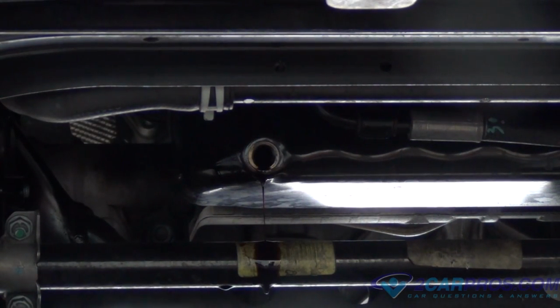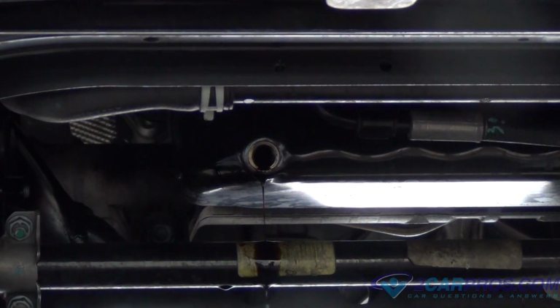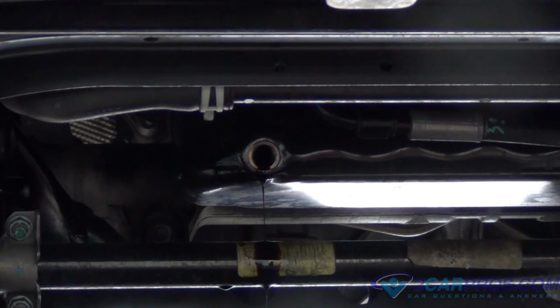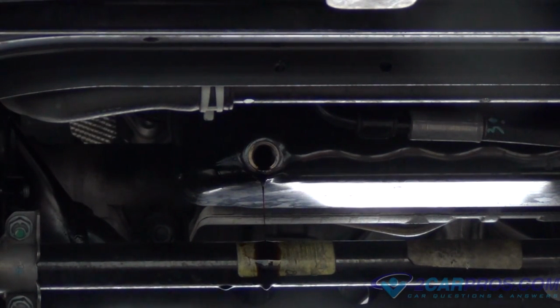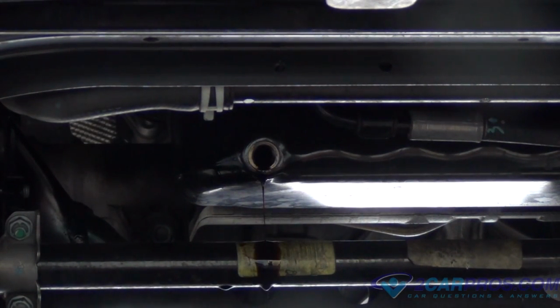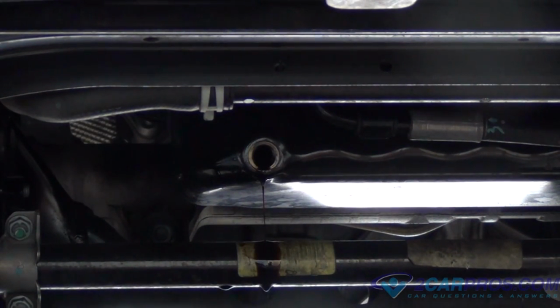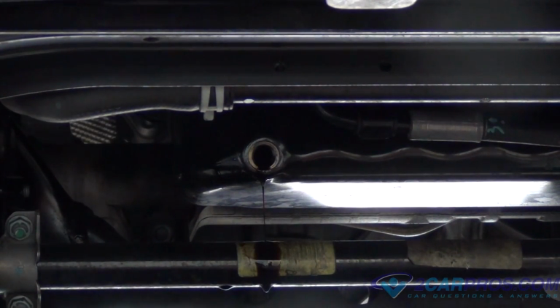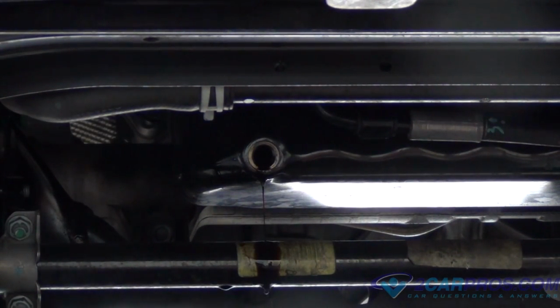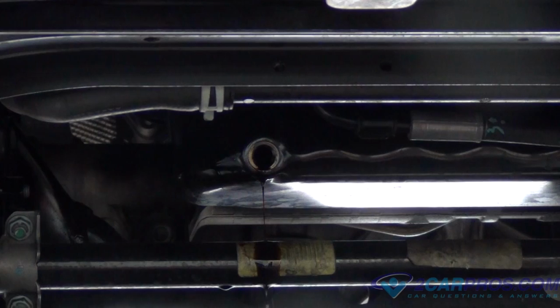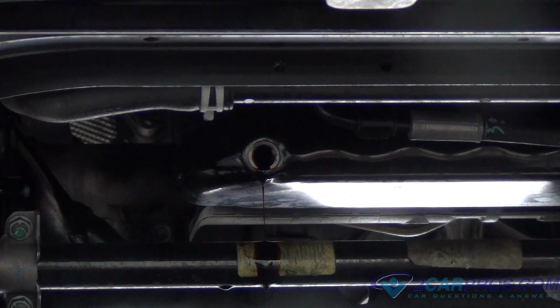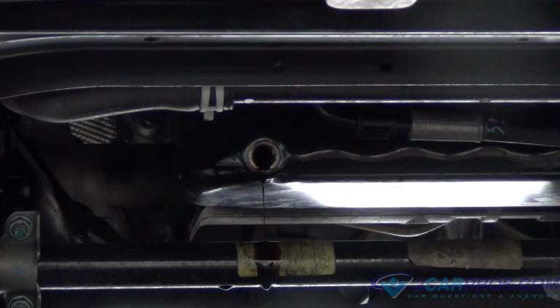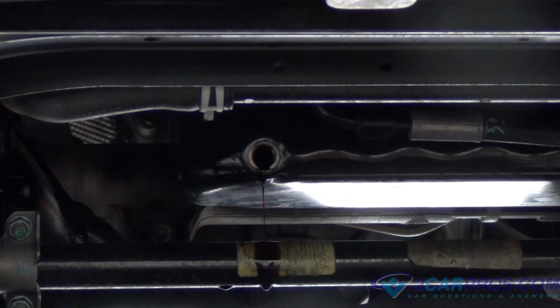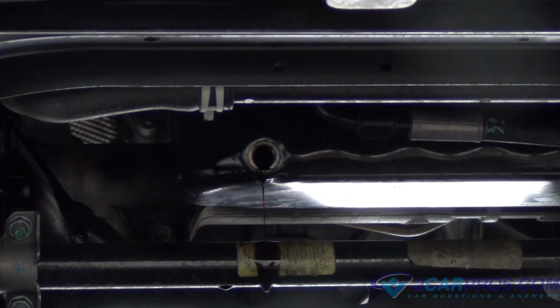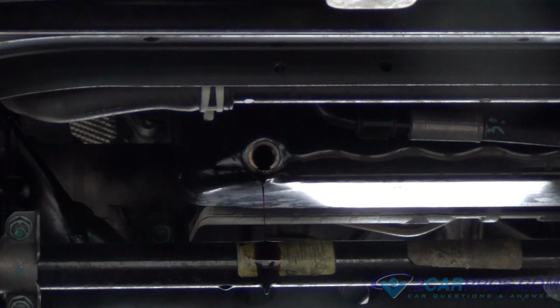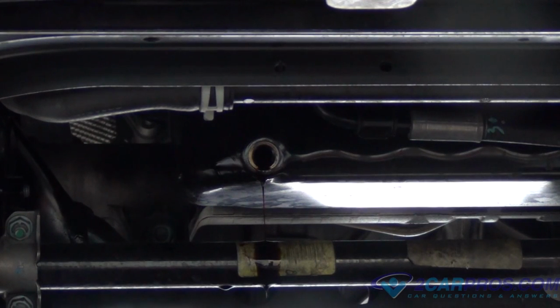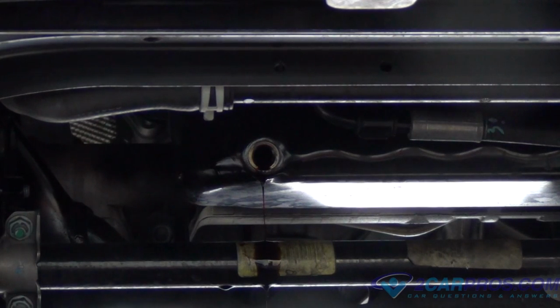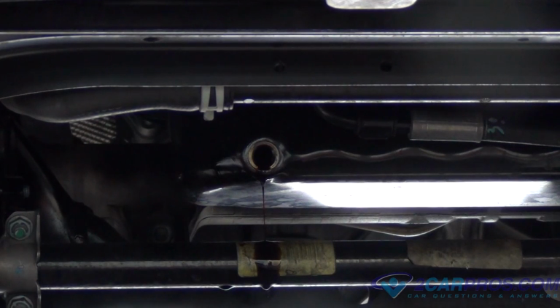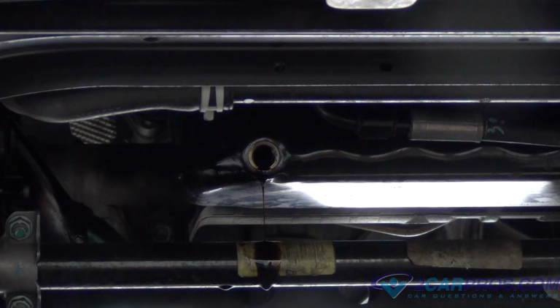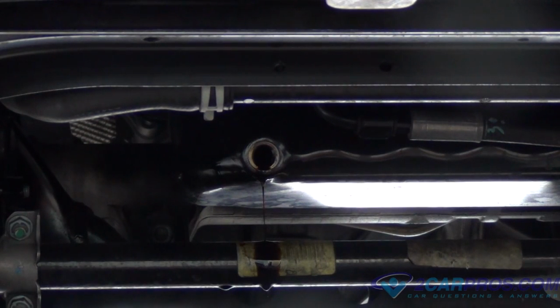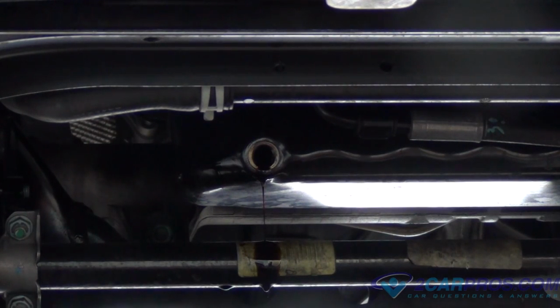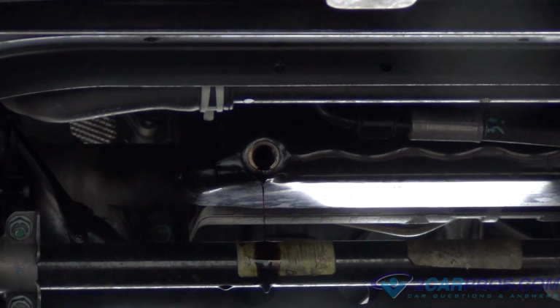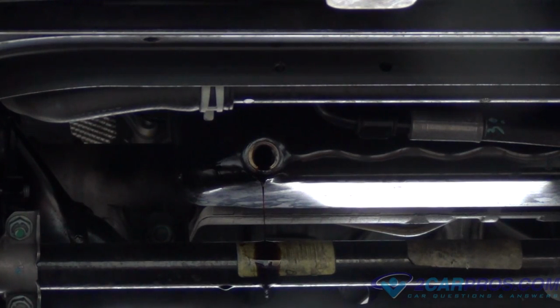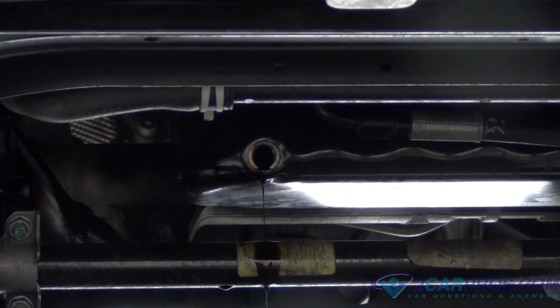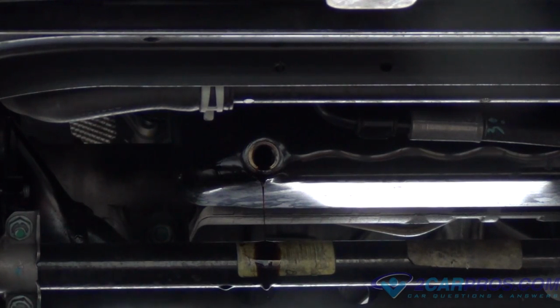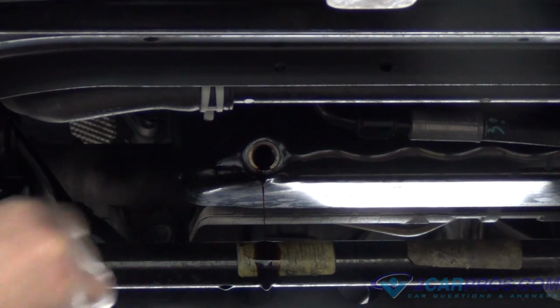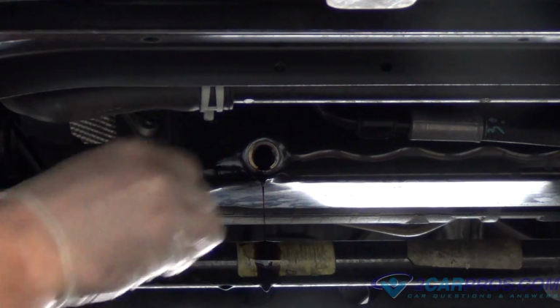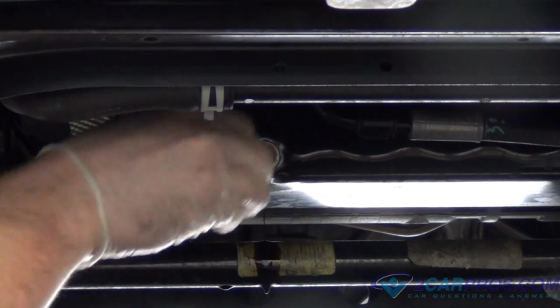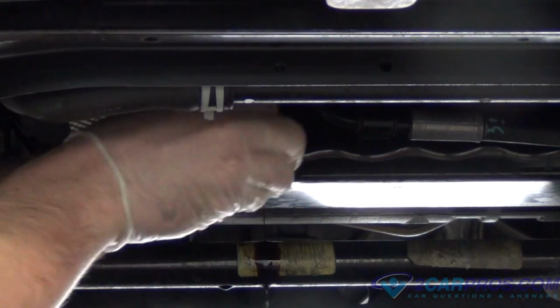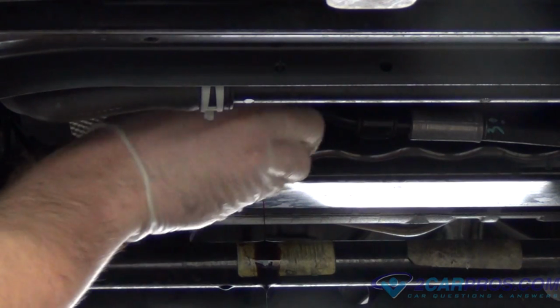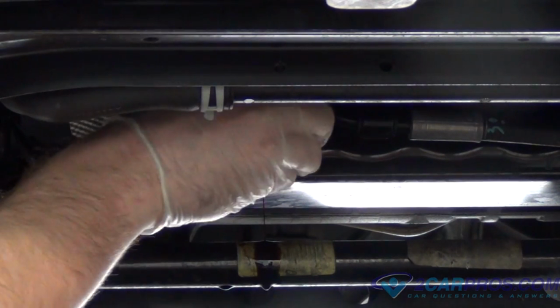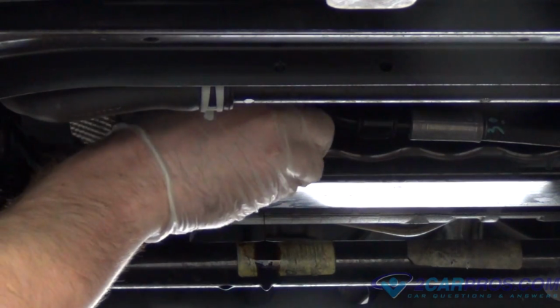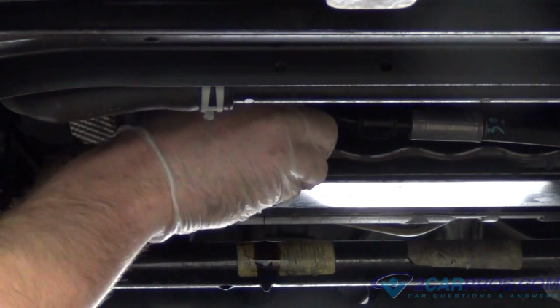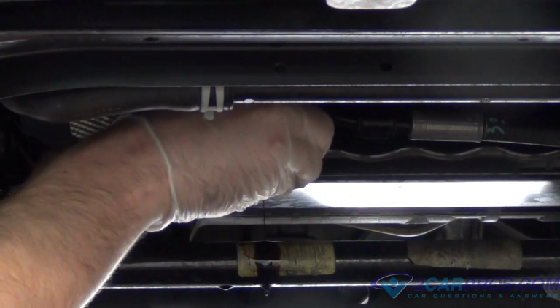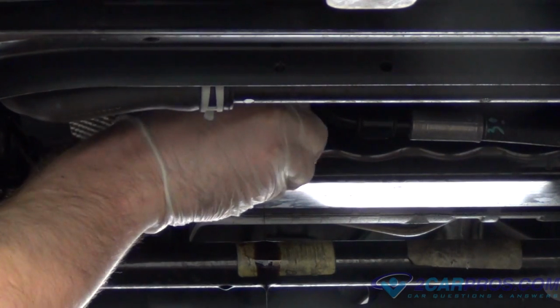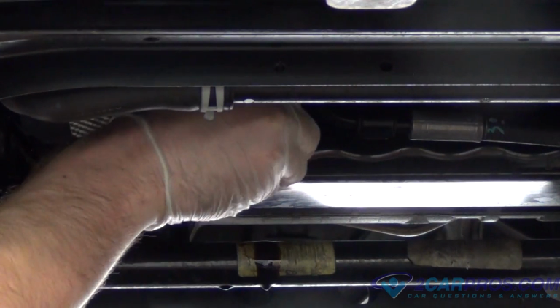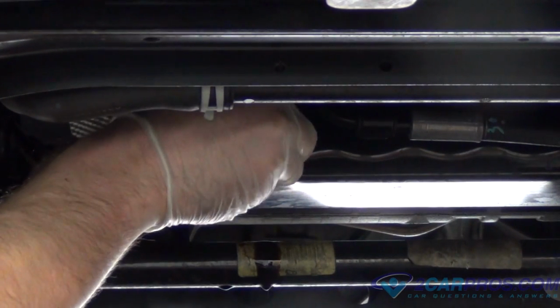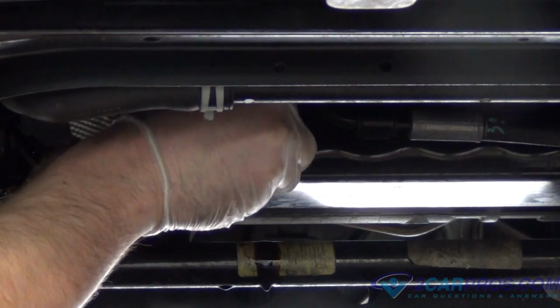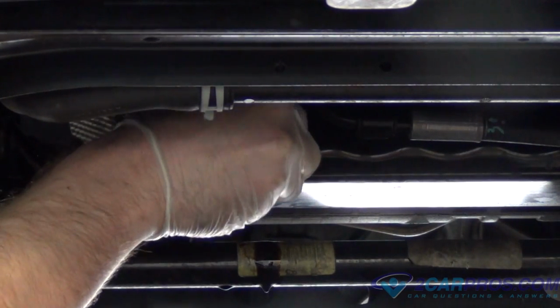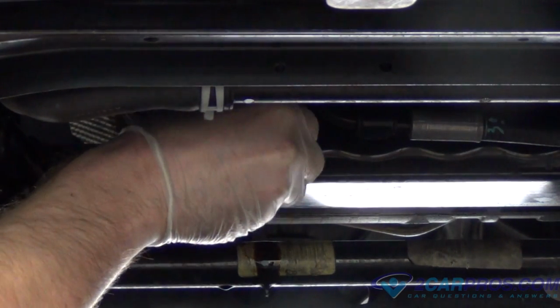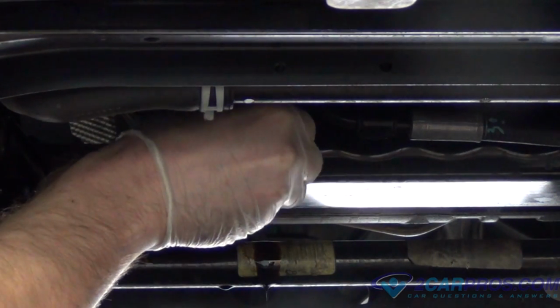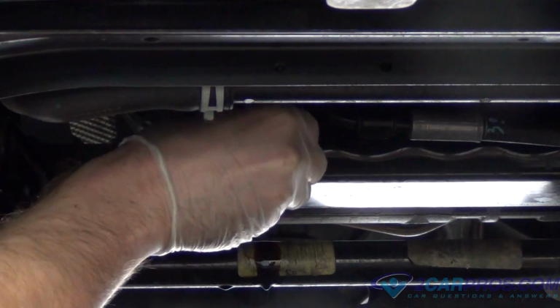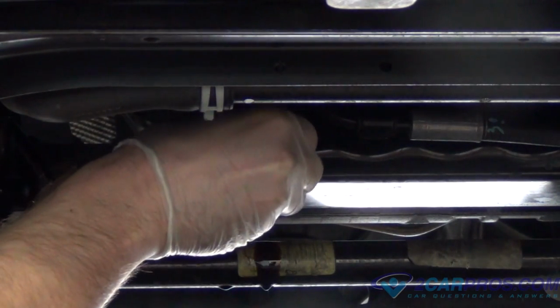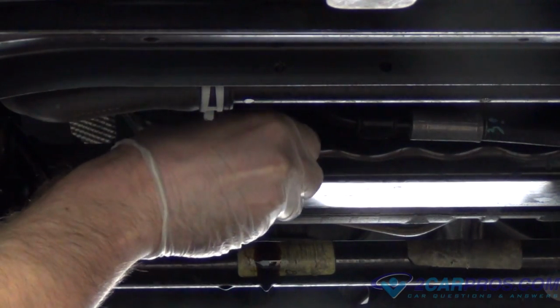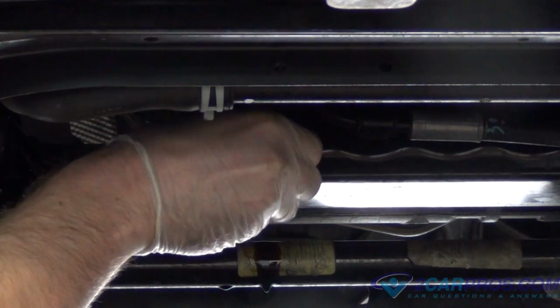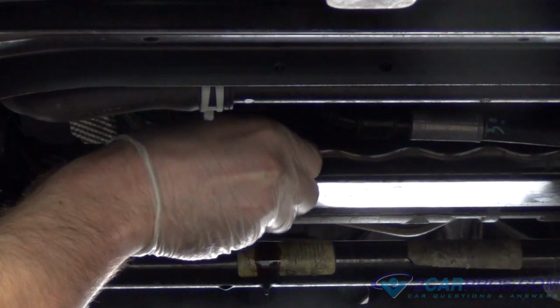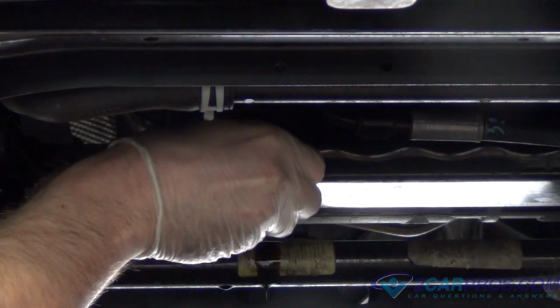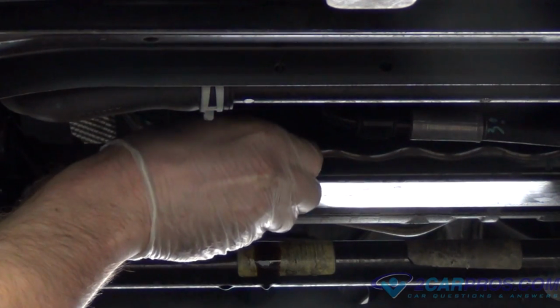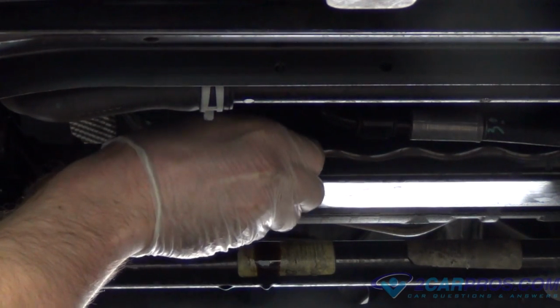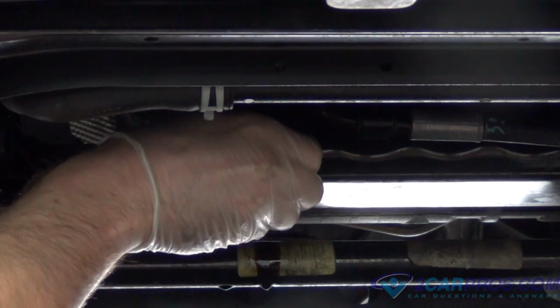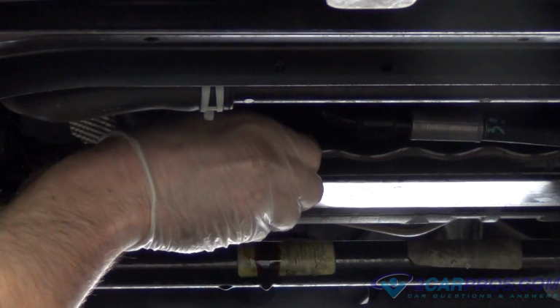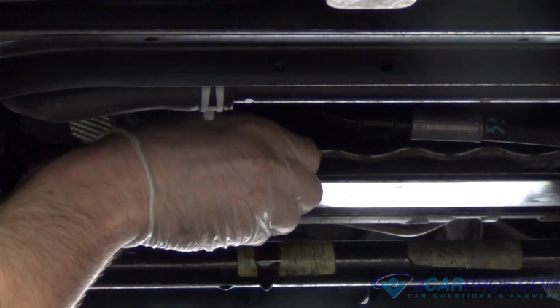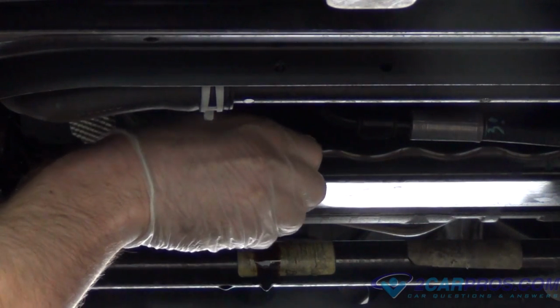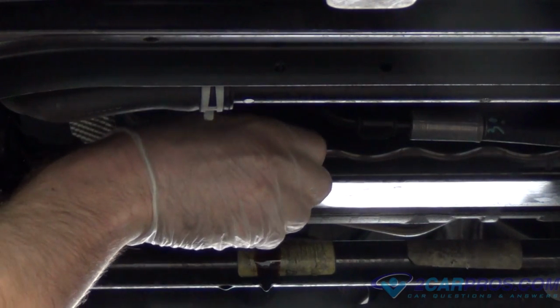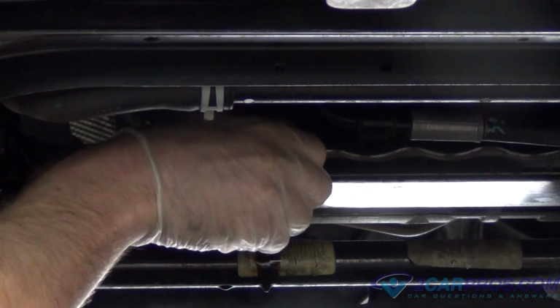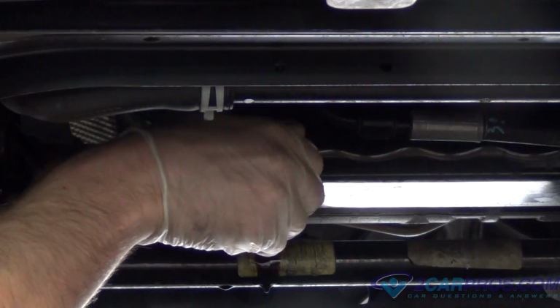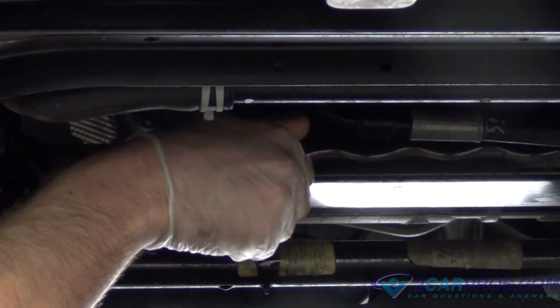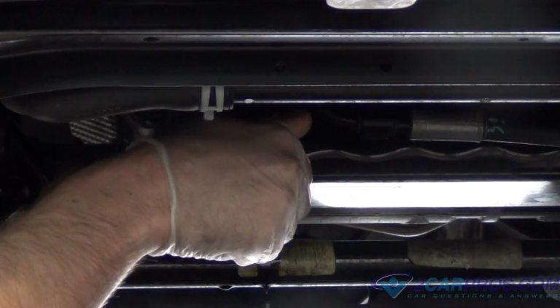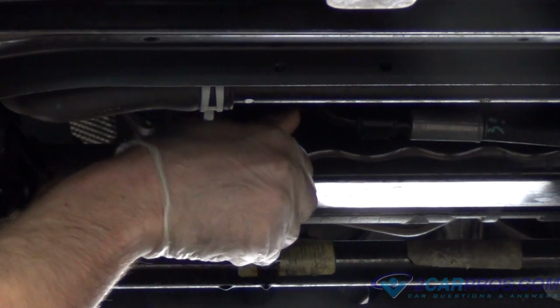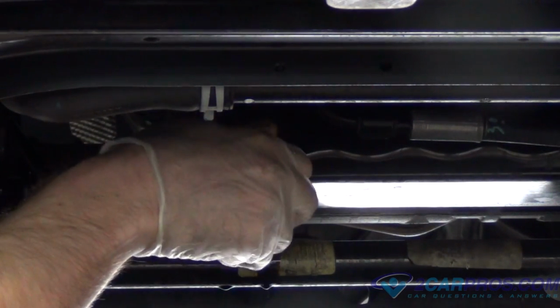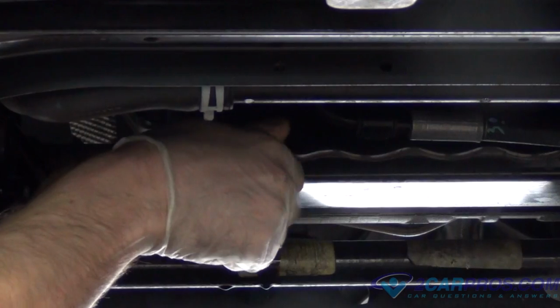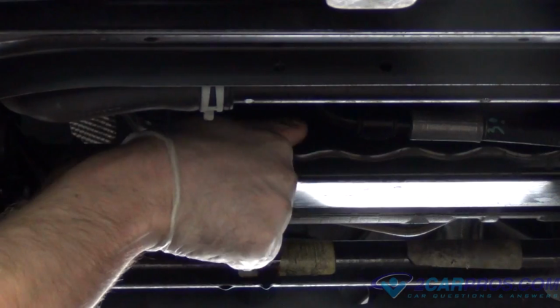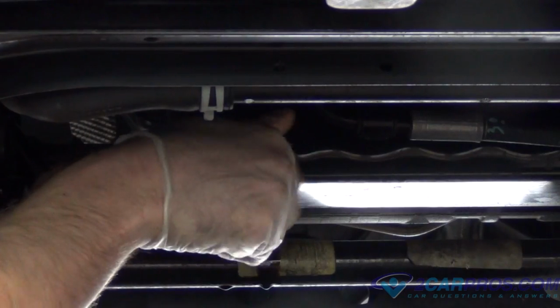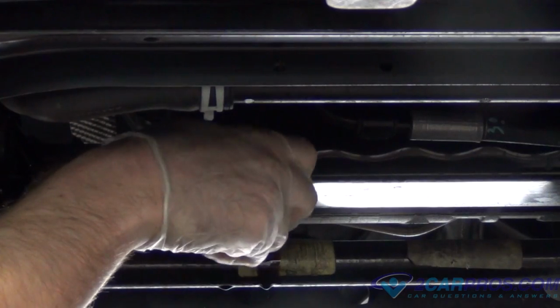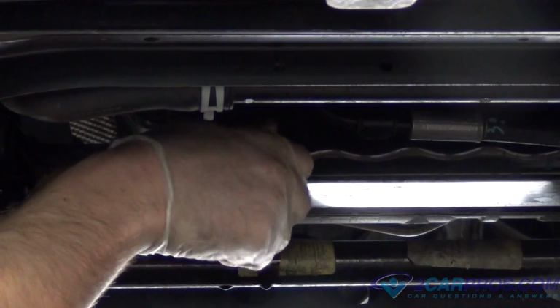Once all the oil has drained out, we're going to go ahead and replace that bolt and make it nice and snug. Make sure the washer is also with the bolt.